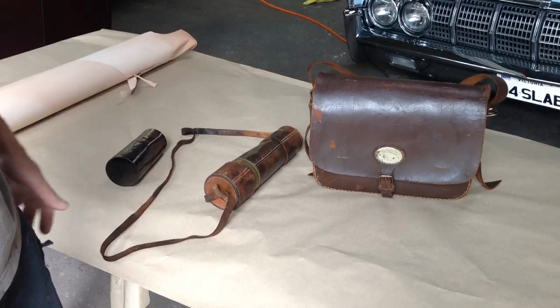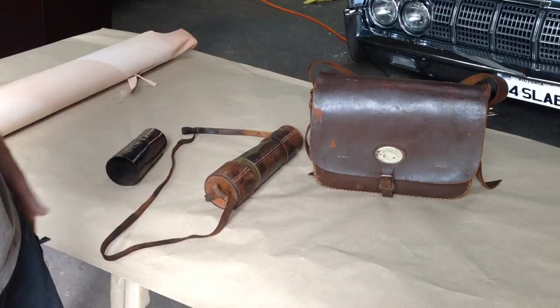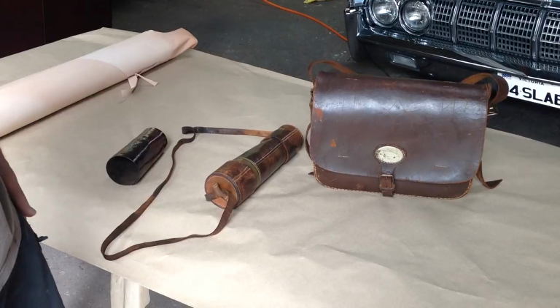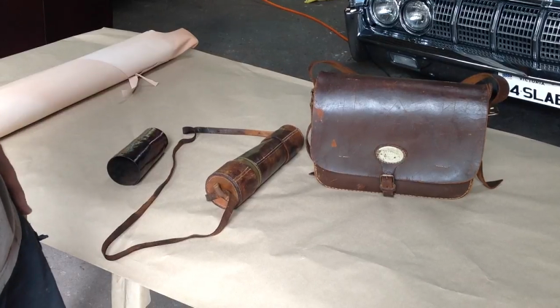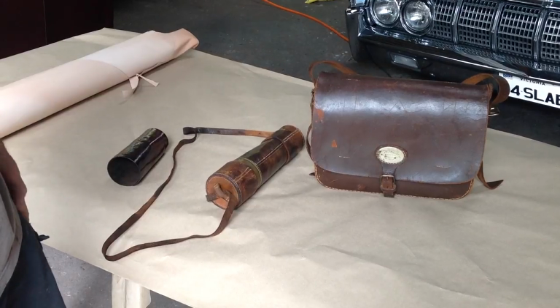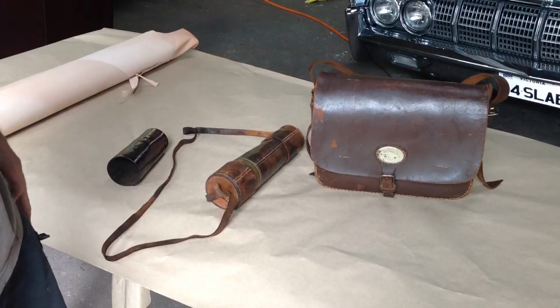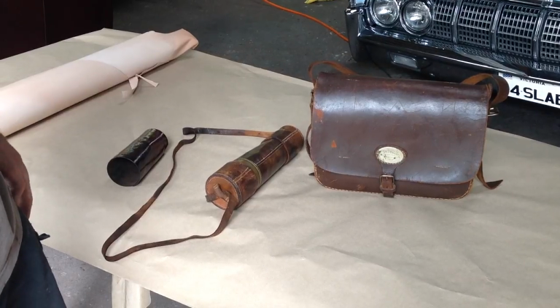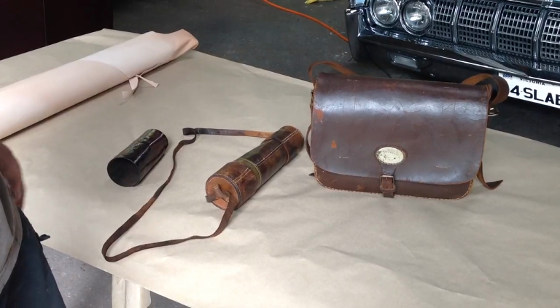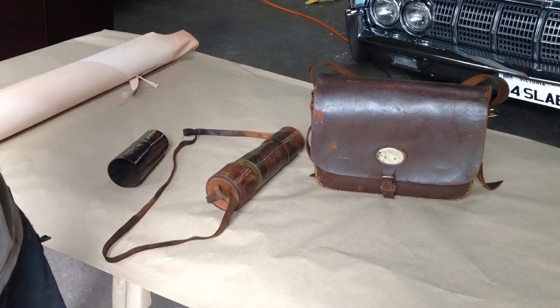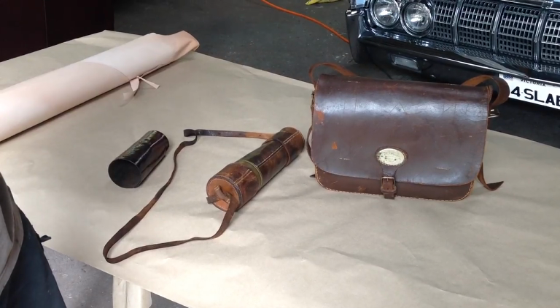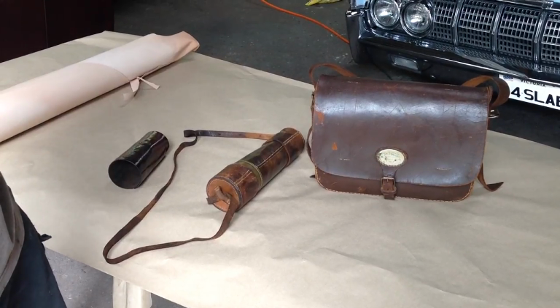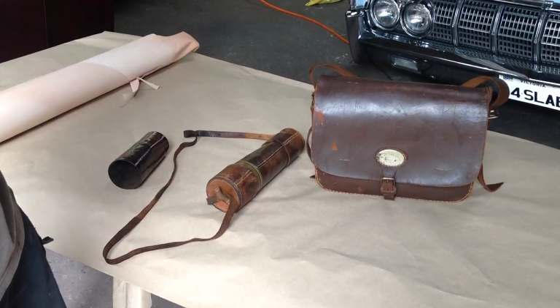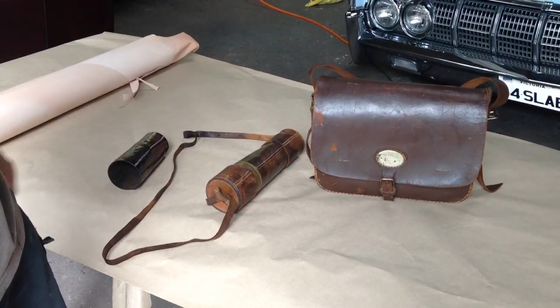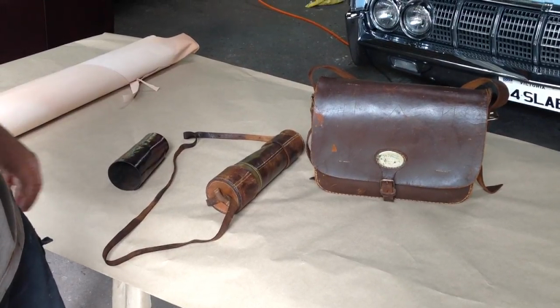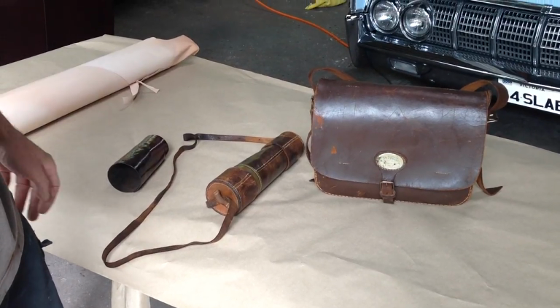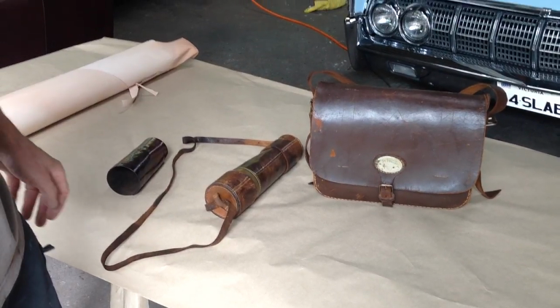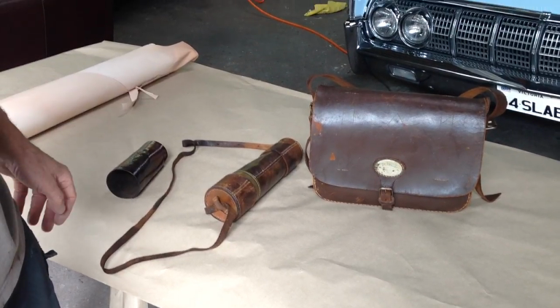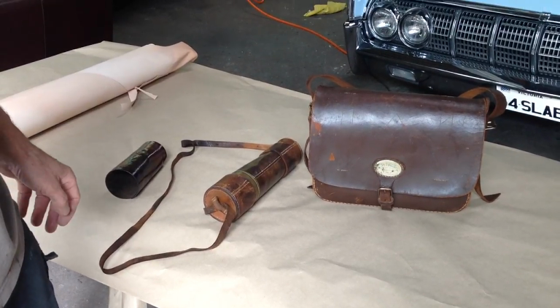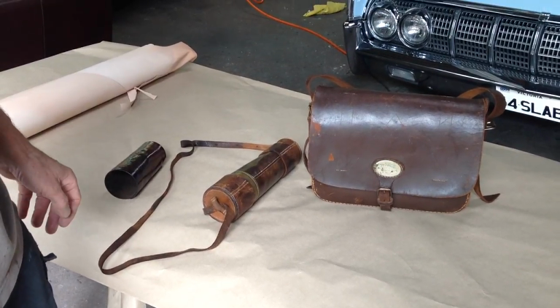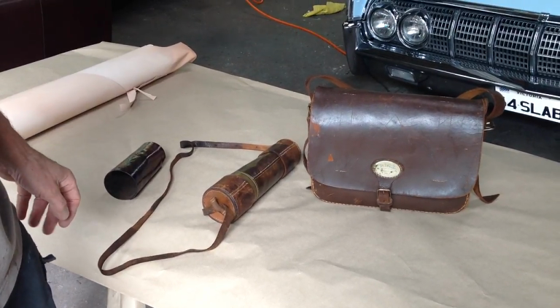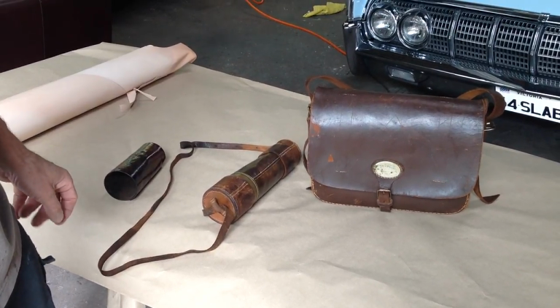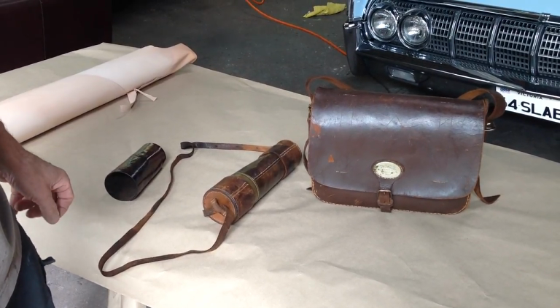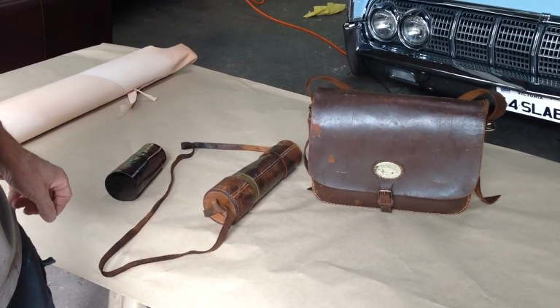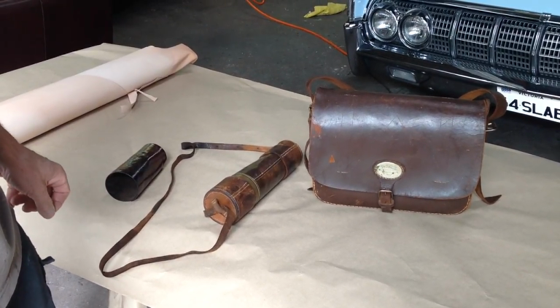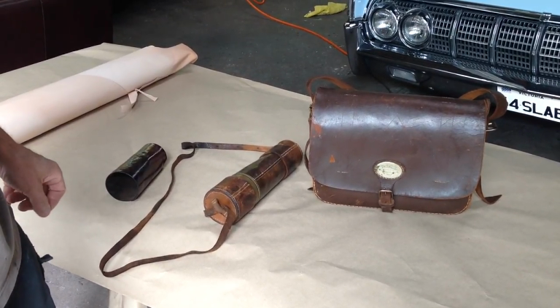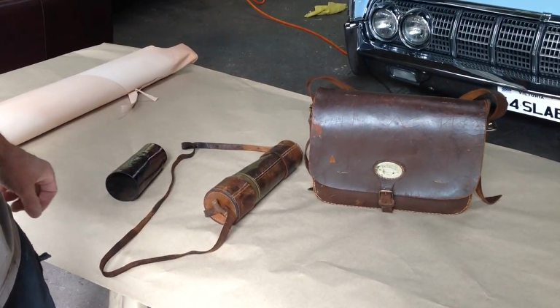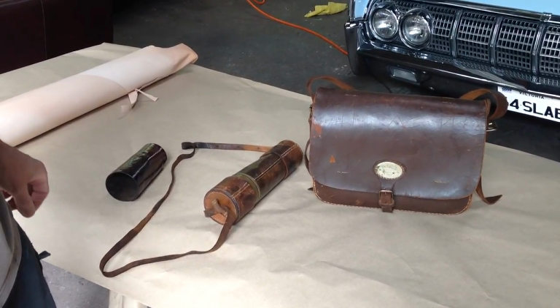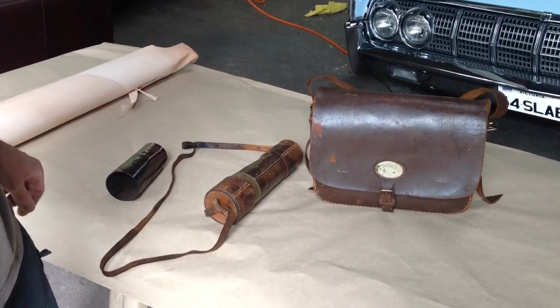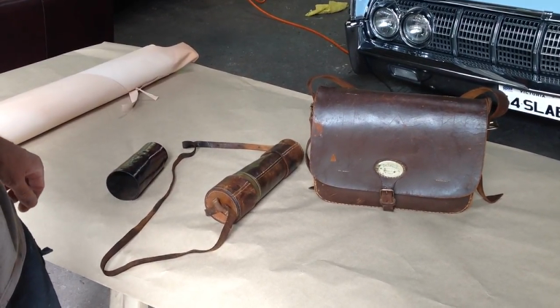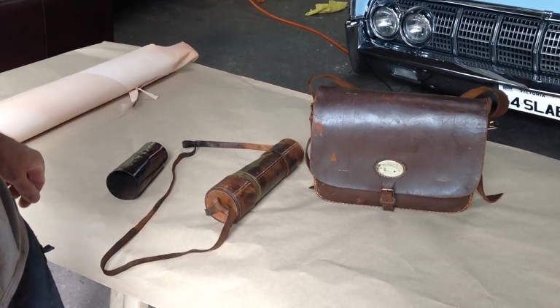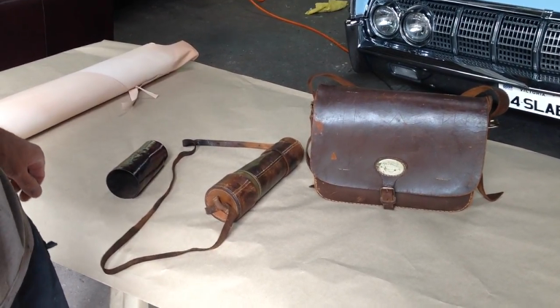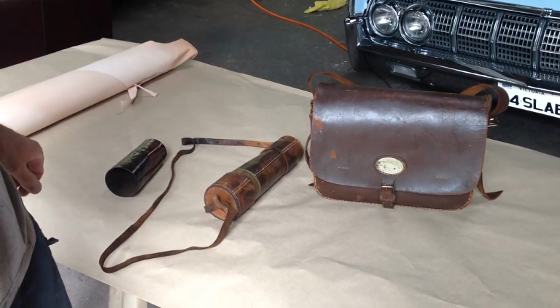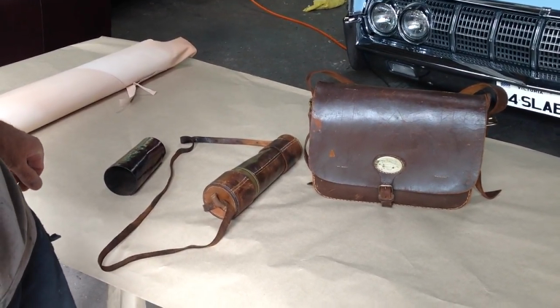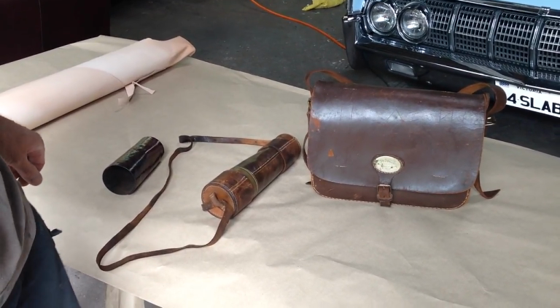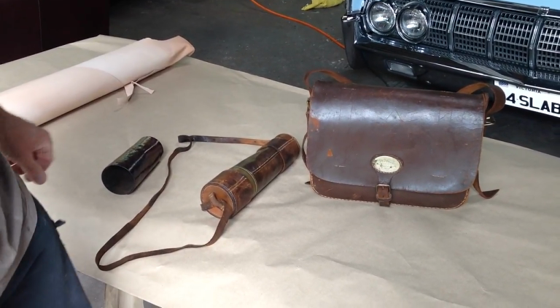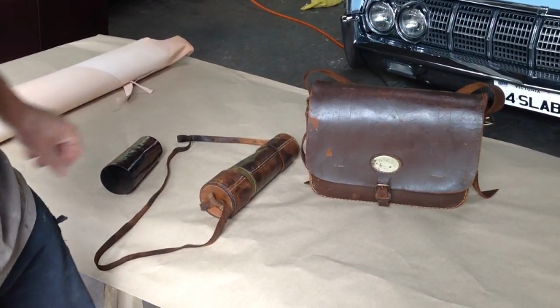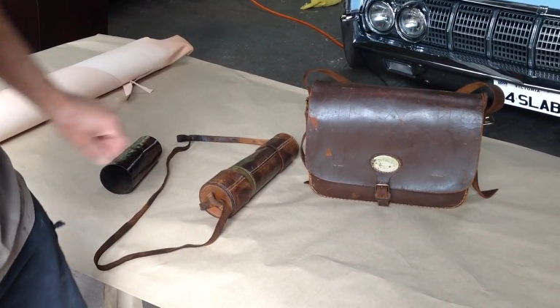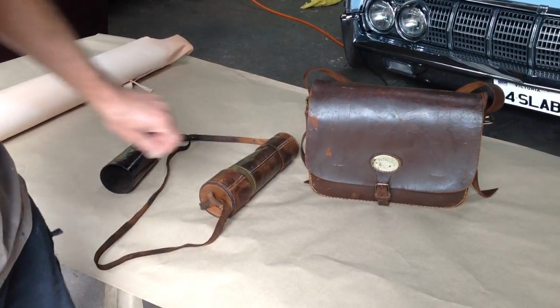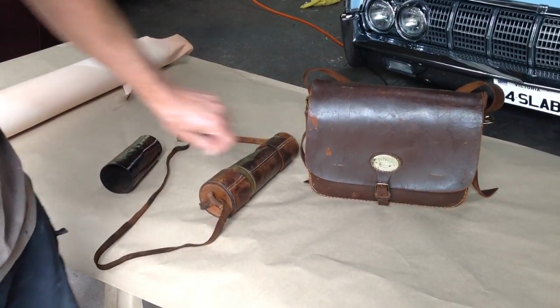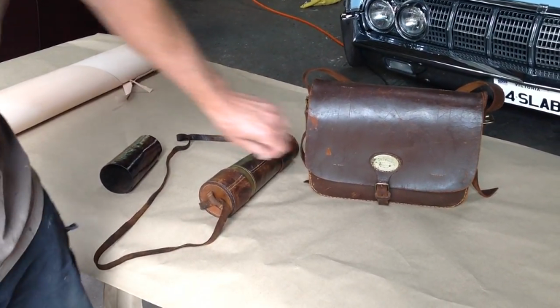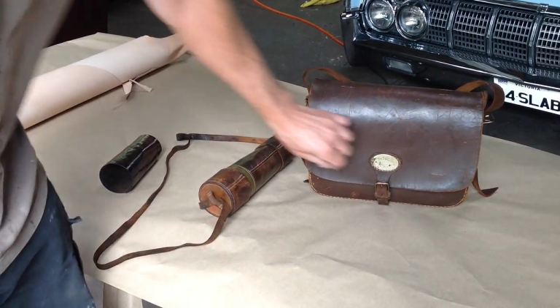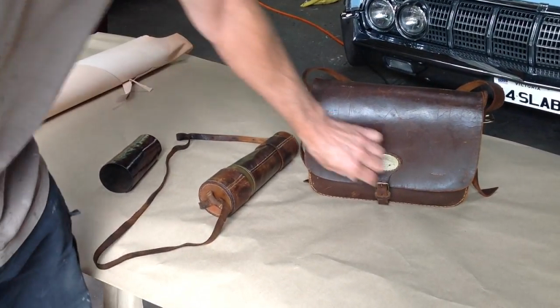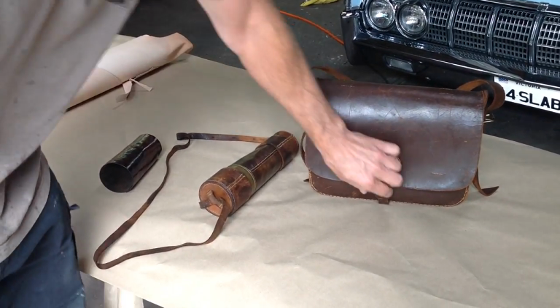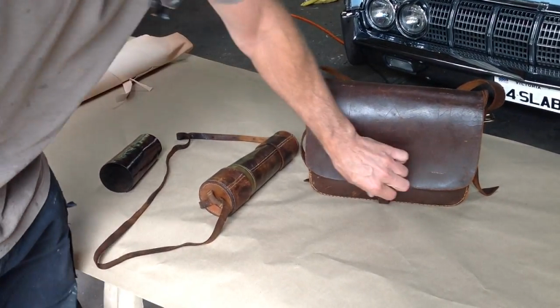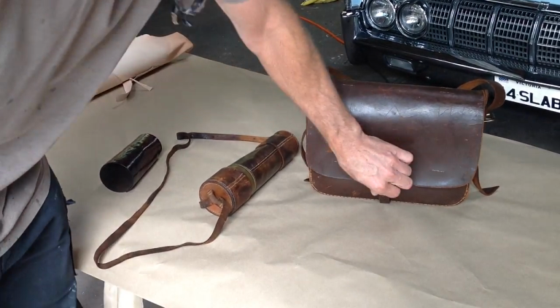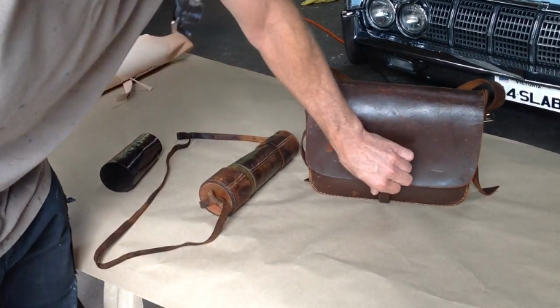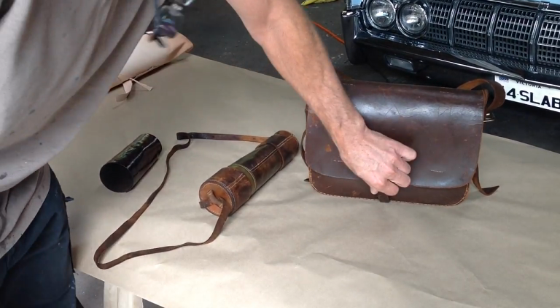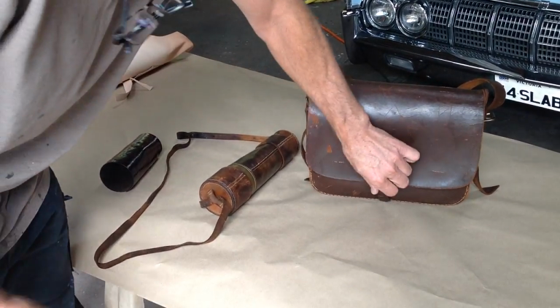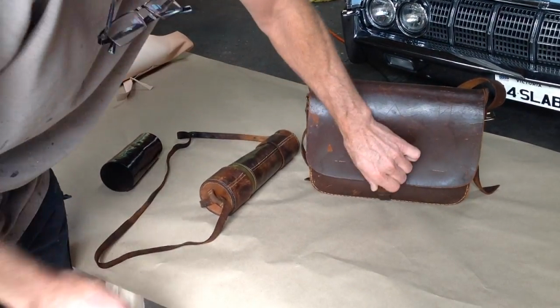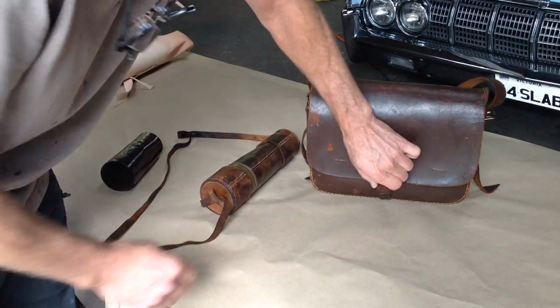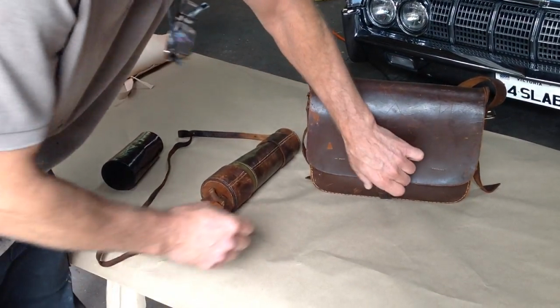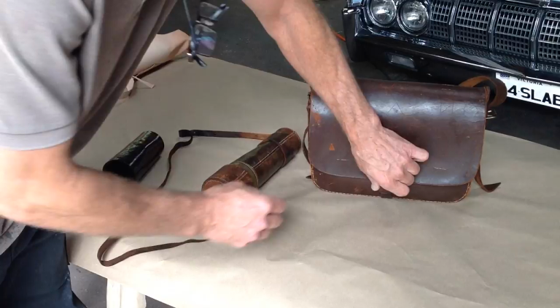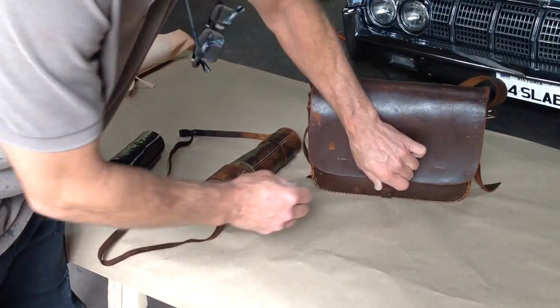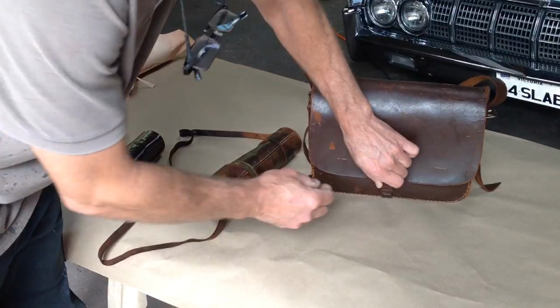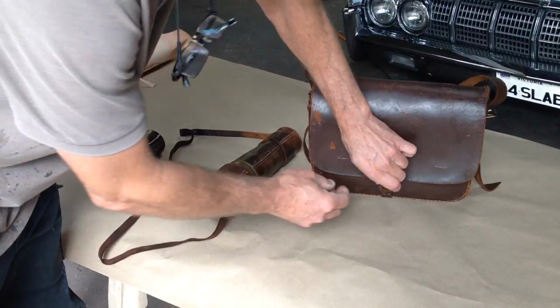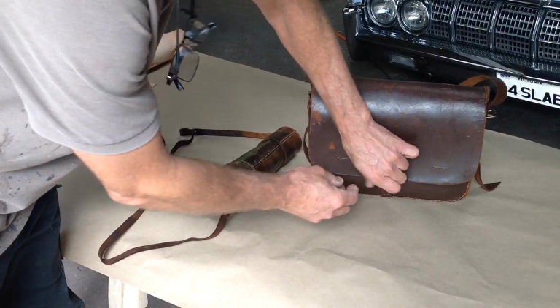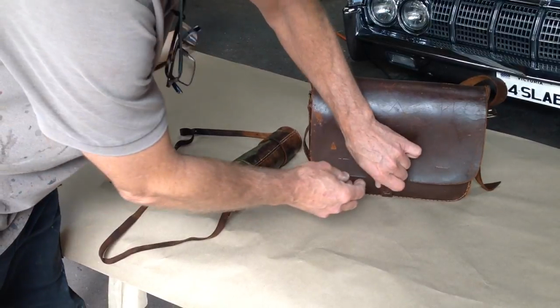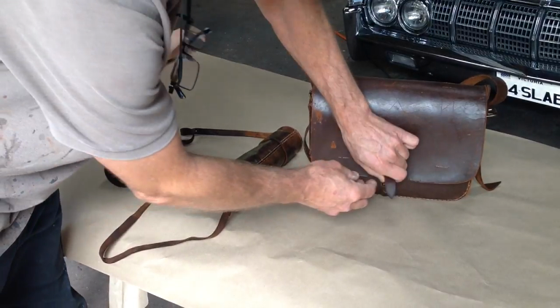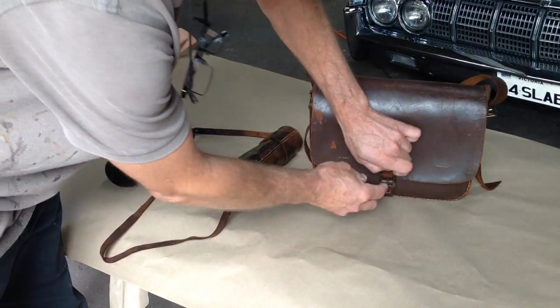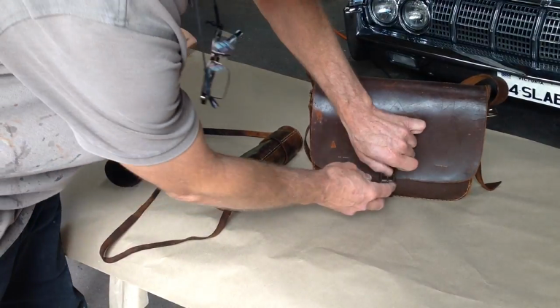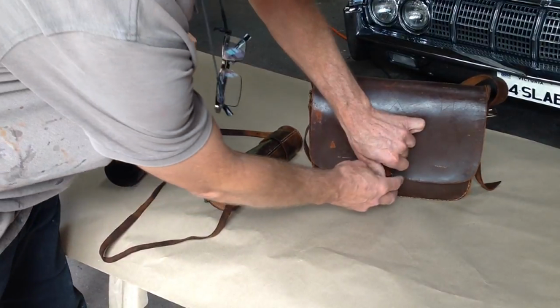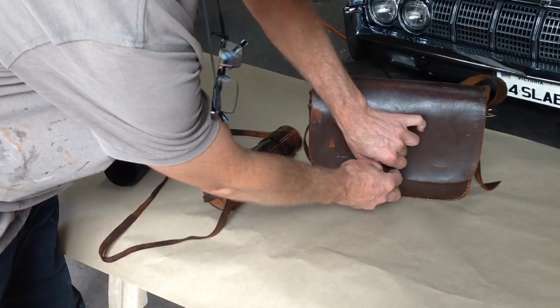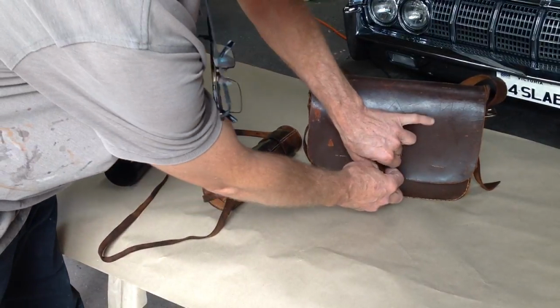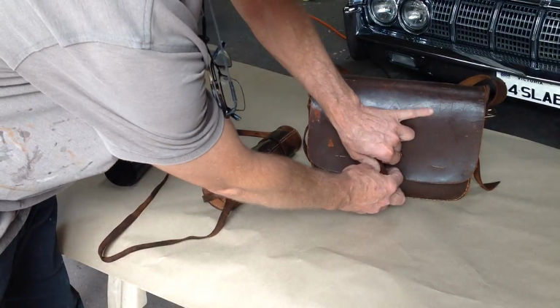This is one of the more interesting projects that we've done recently. It's an old rifleman's gun bag.